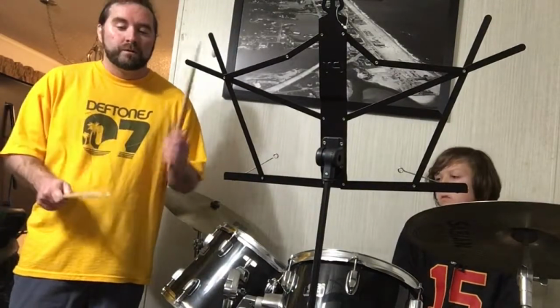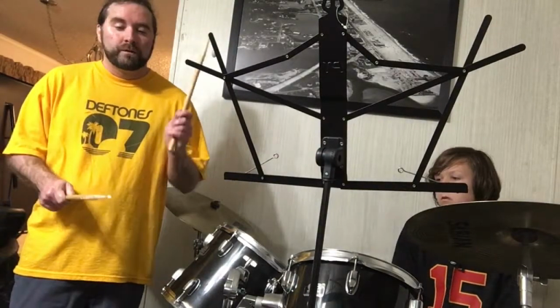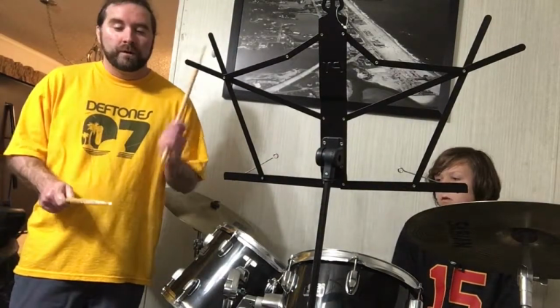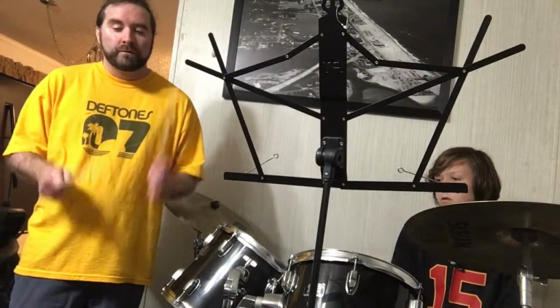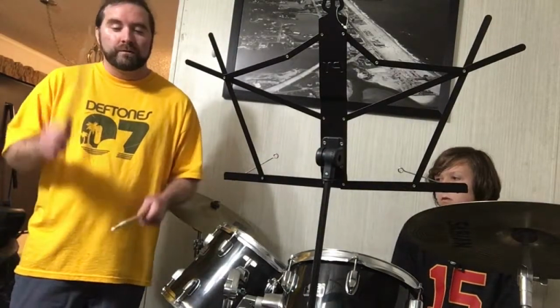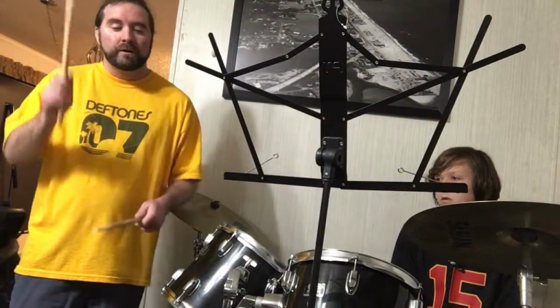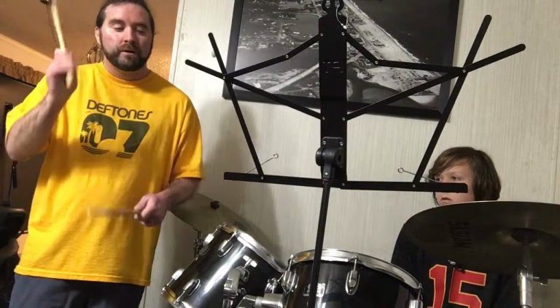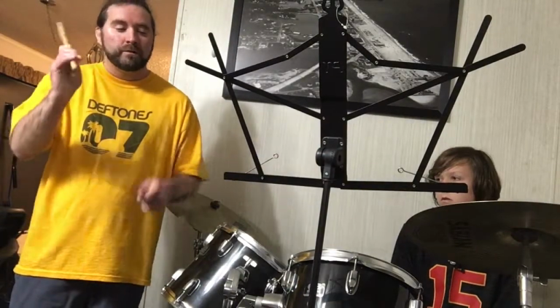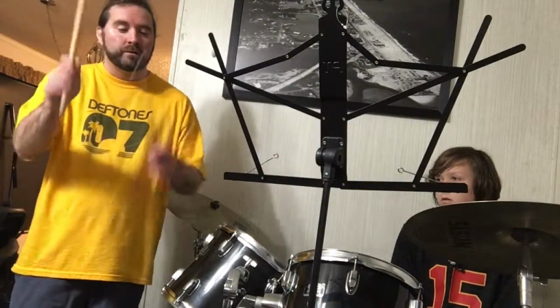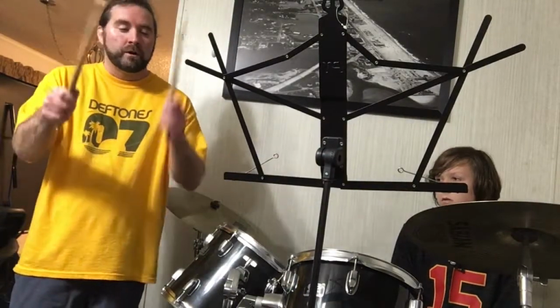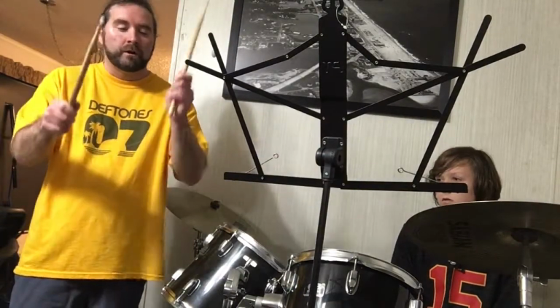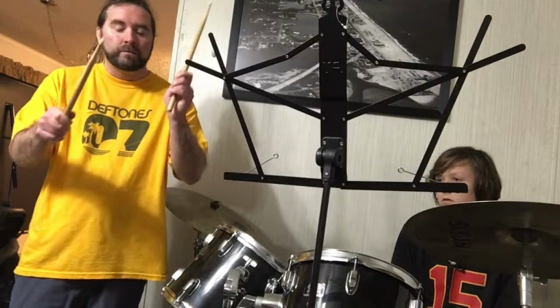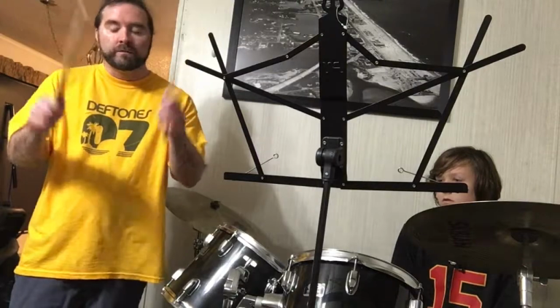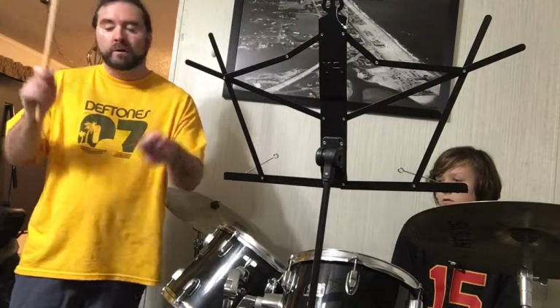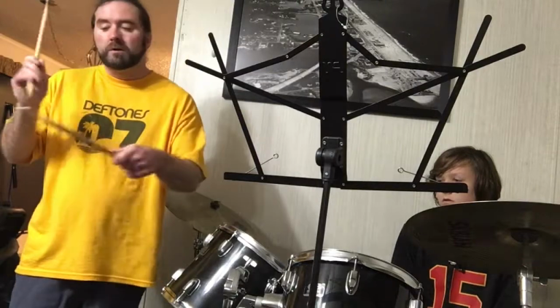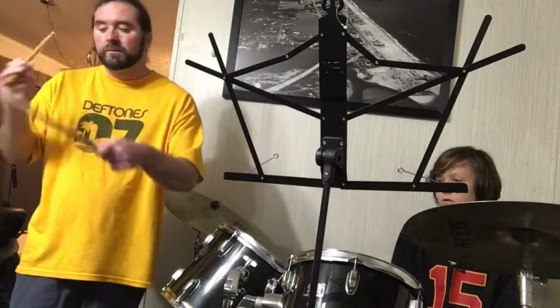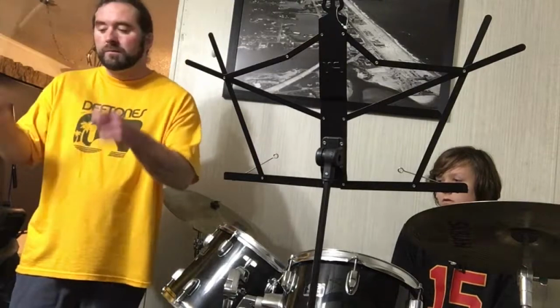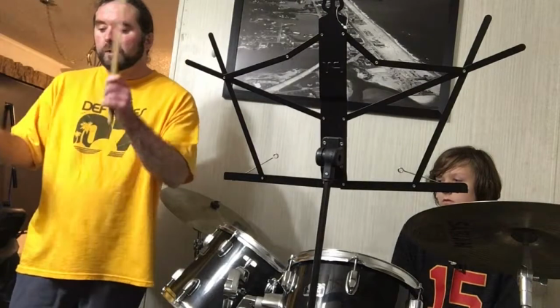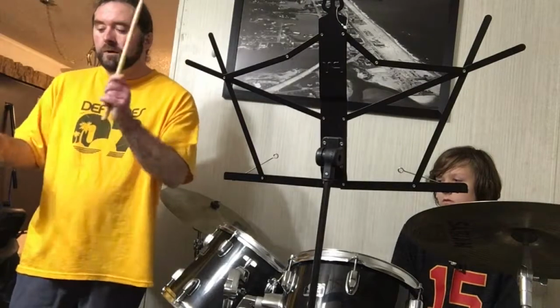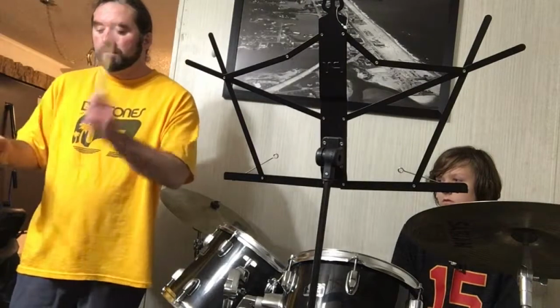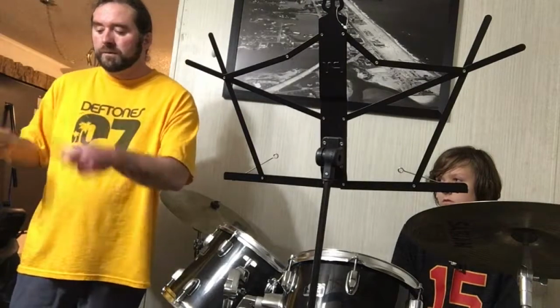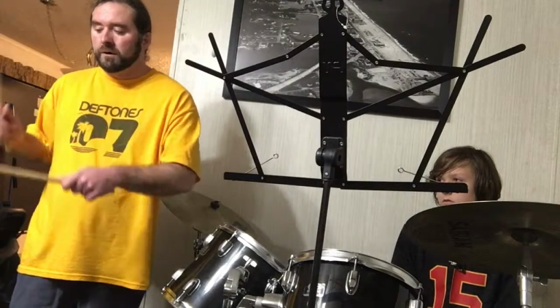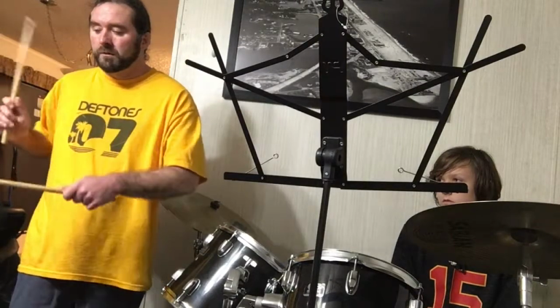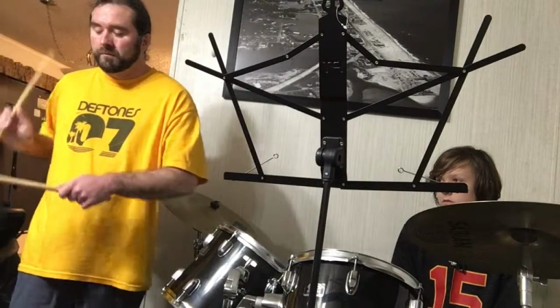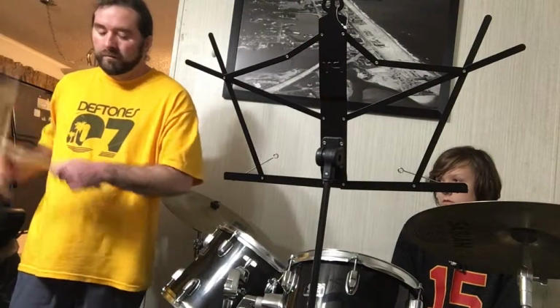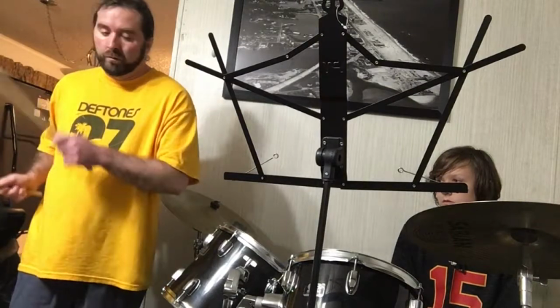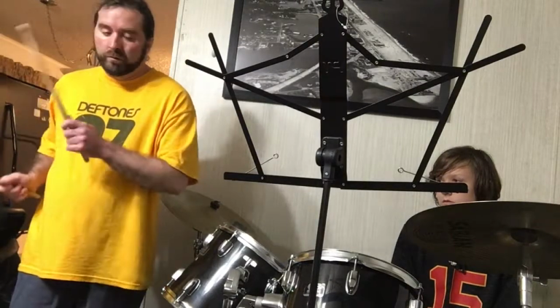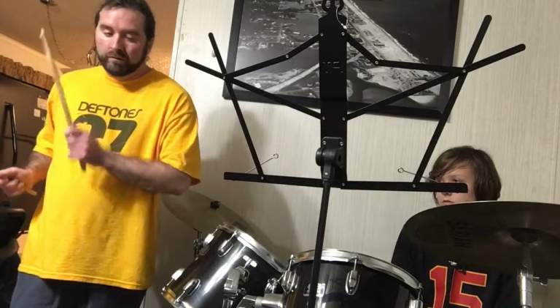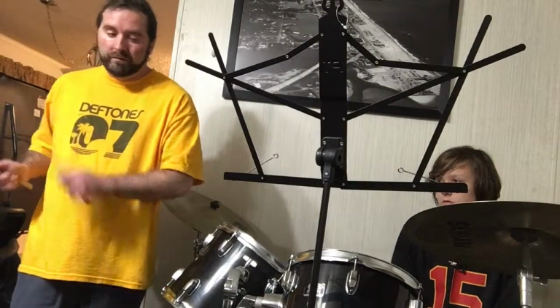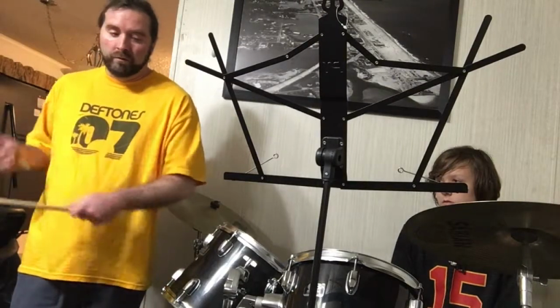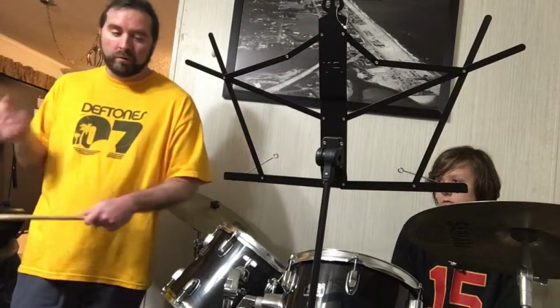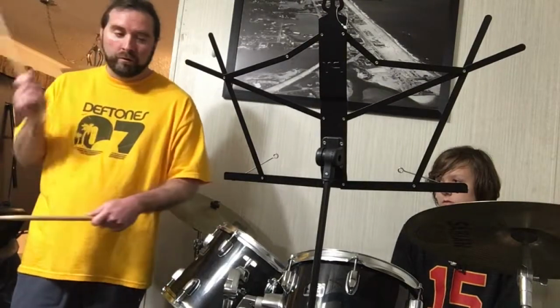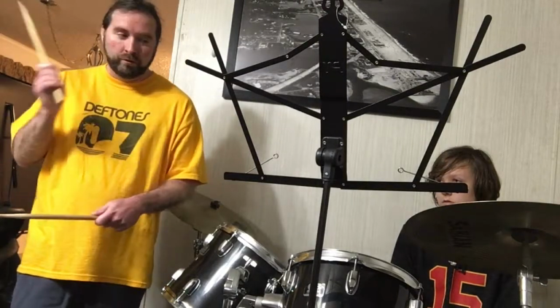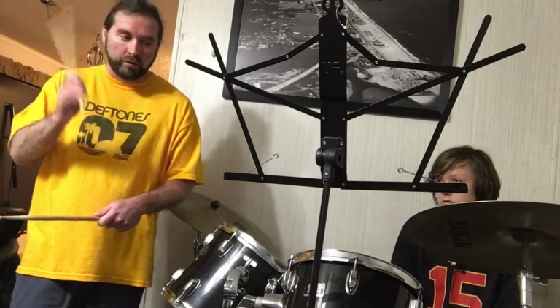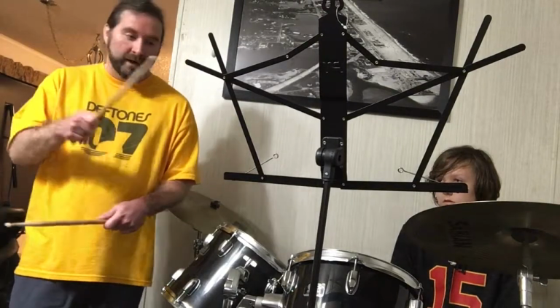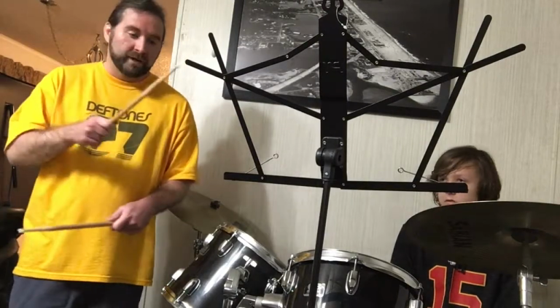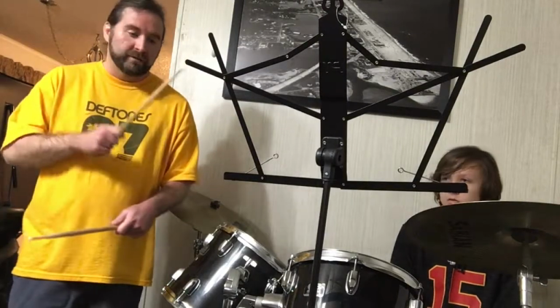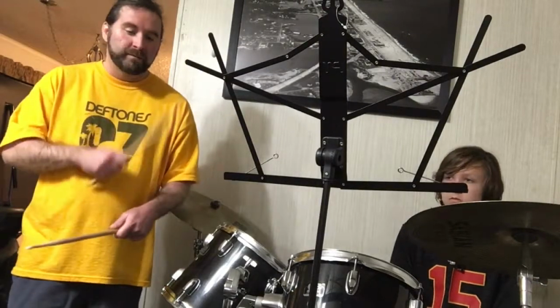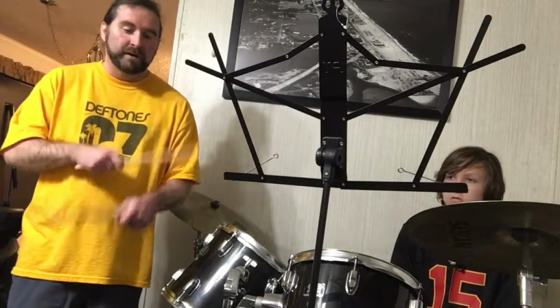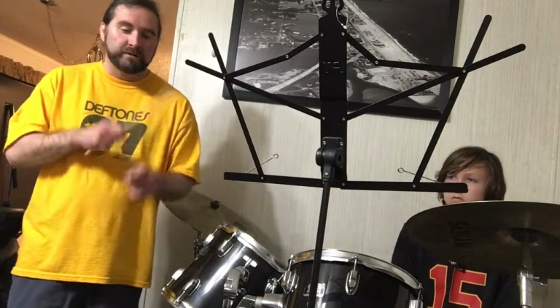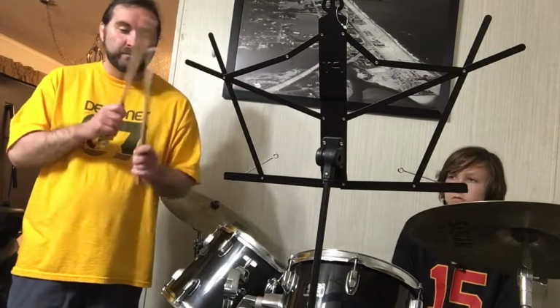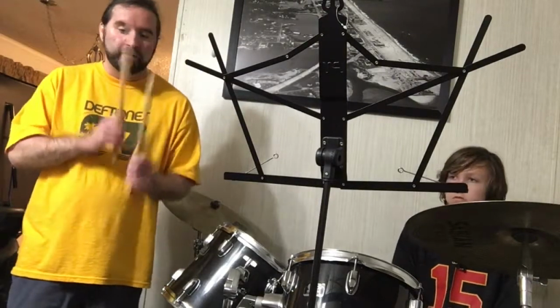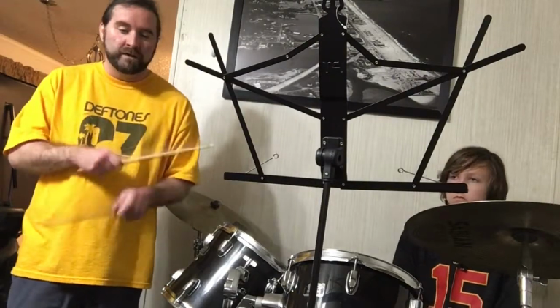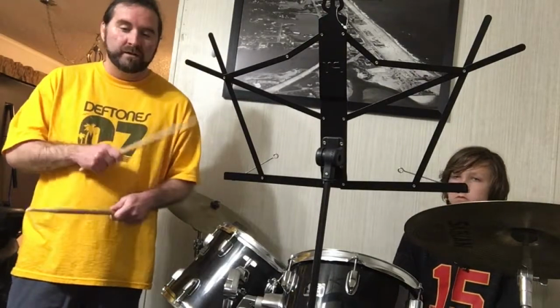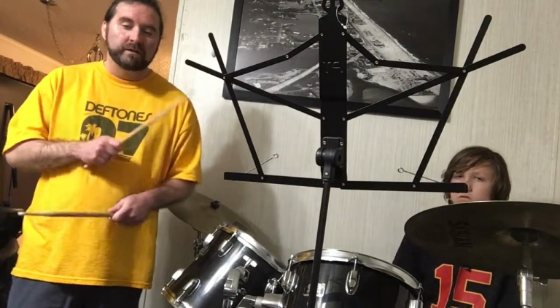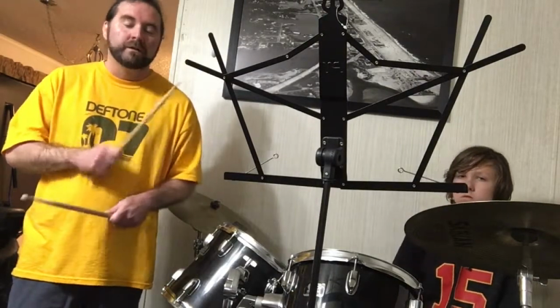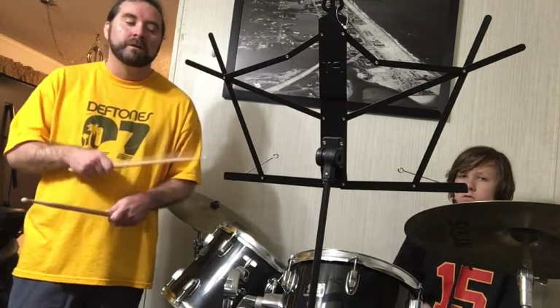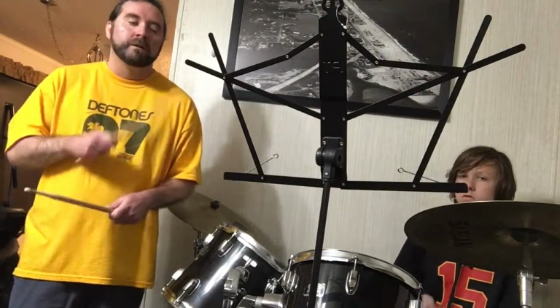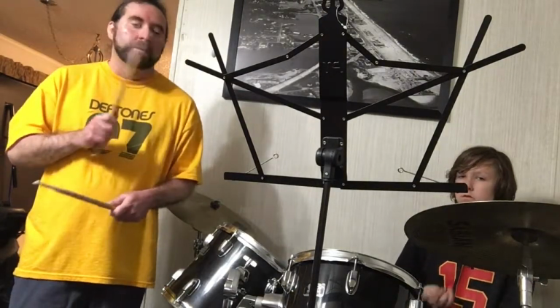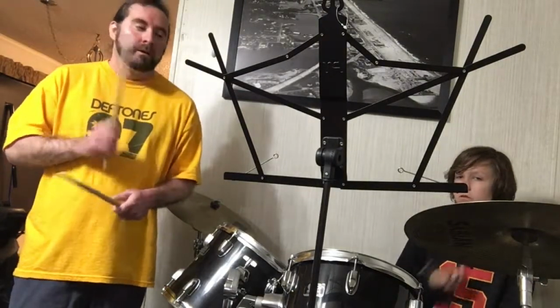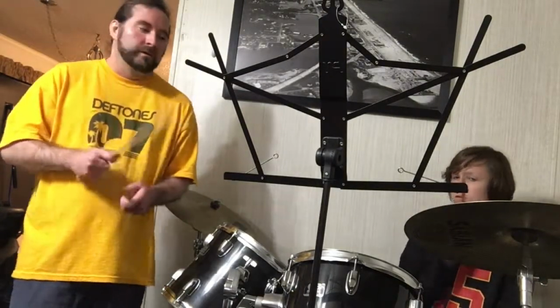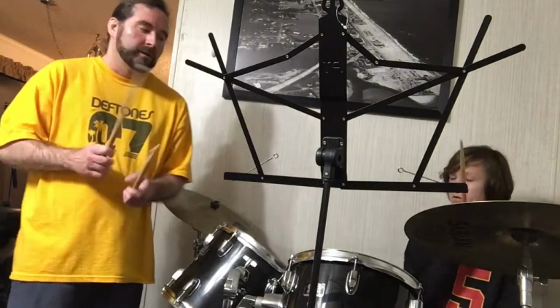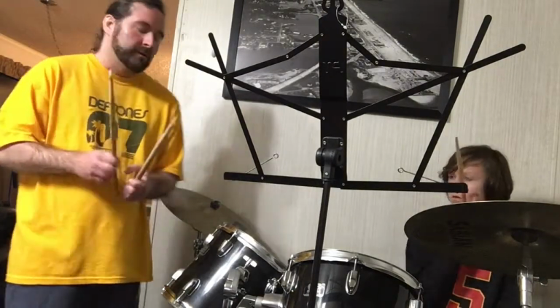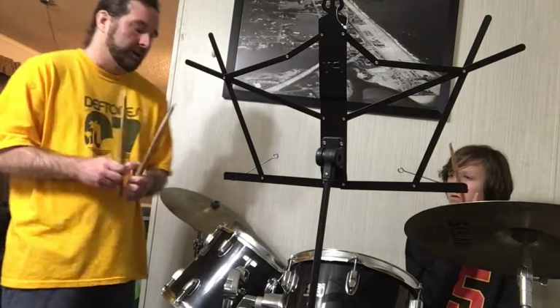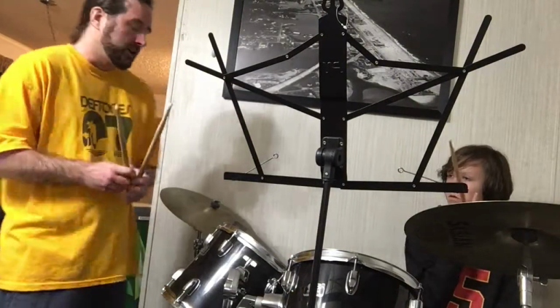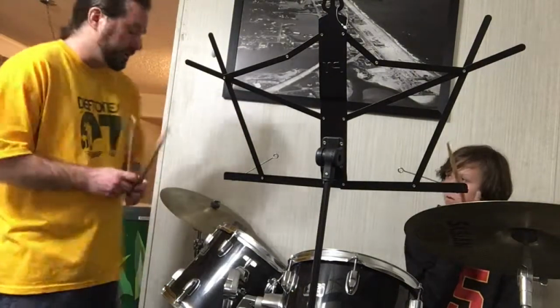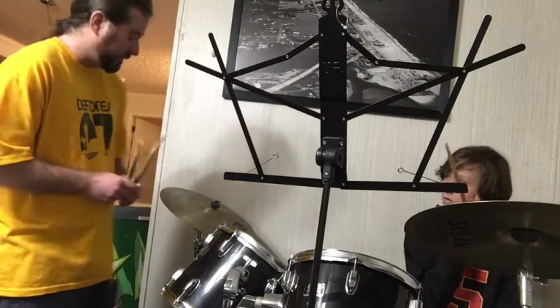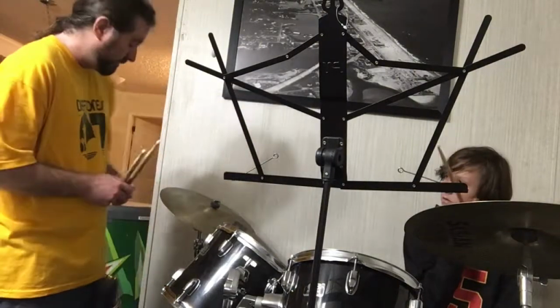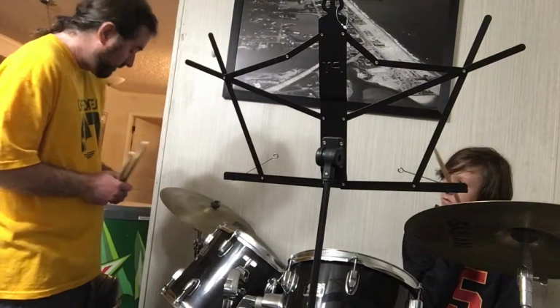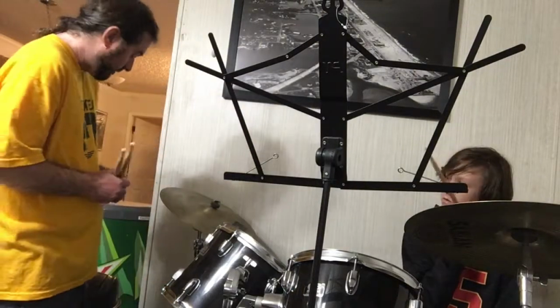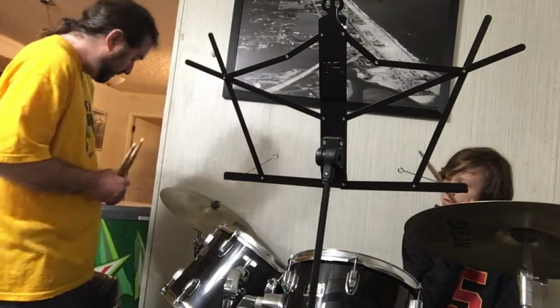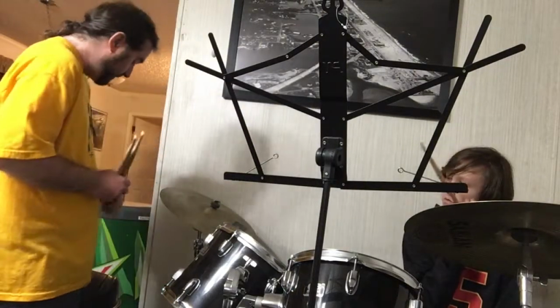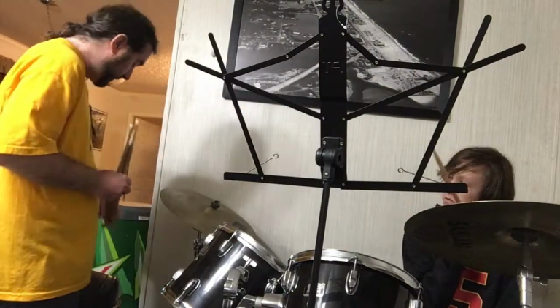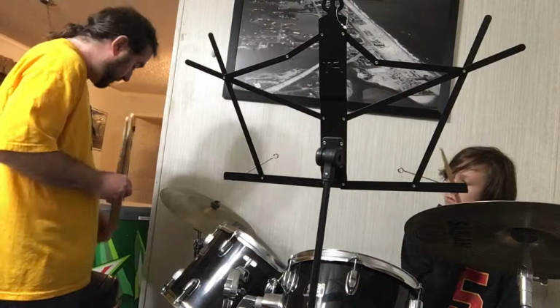Snare, snare, tom, tom, tom, tom, four, four, crash — back to the beat. That kind of feel.